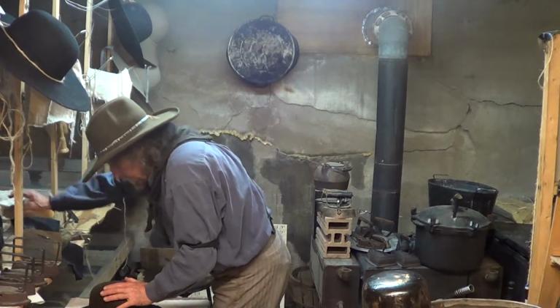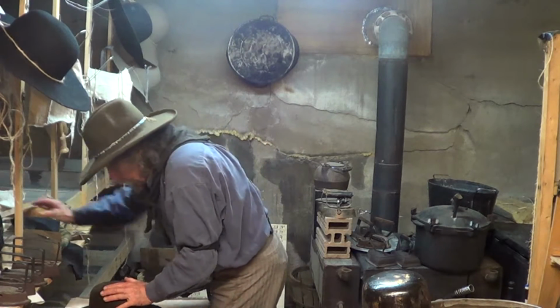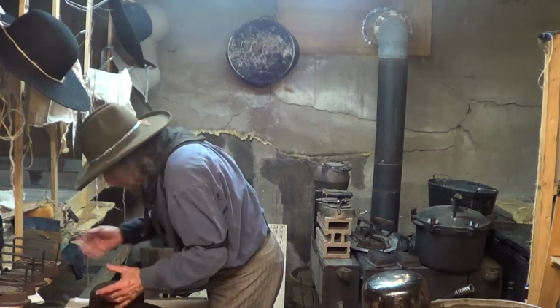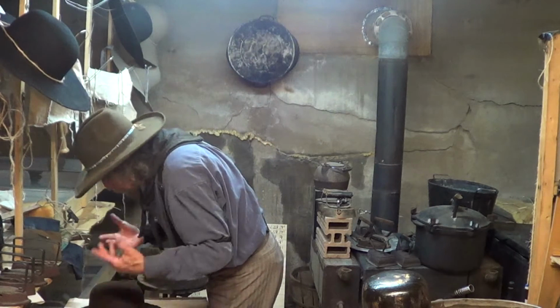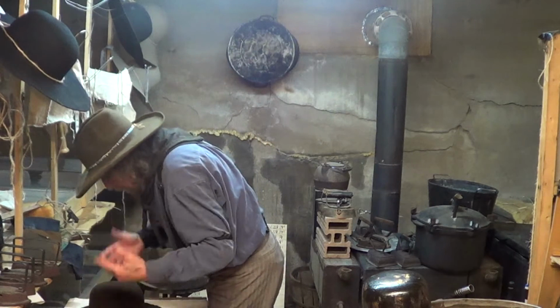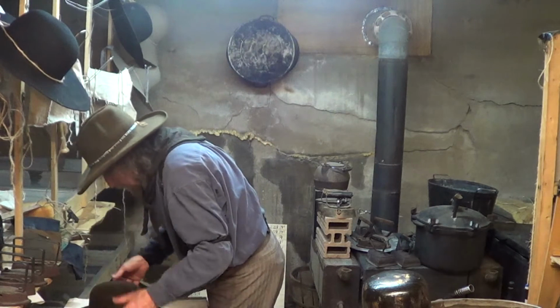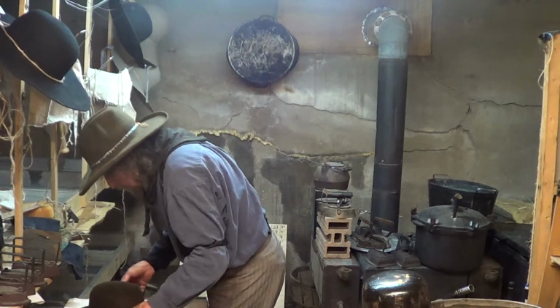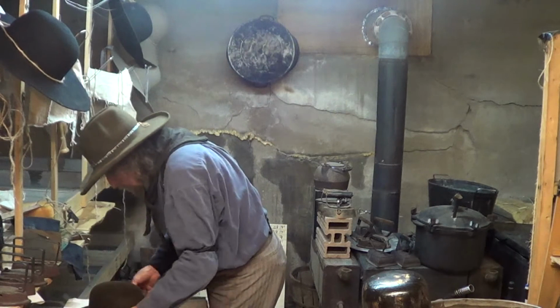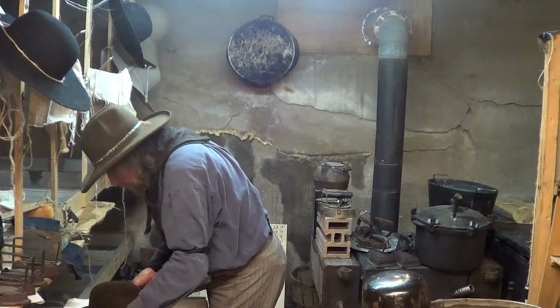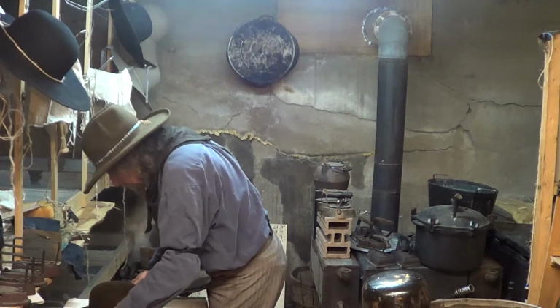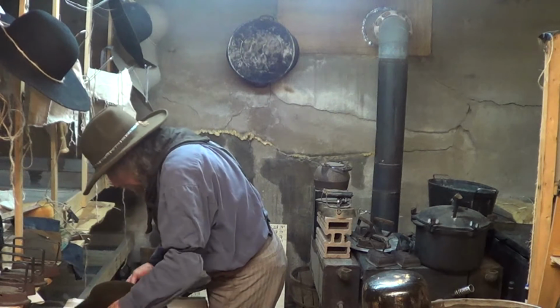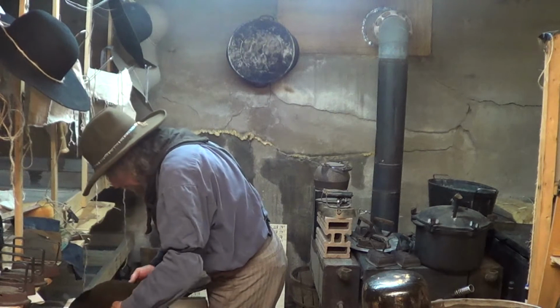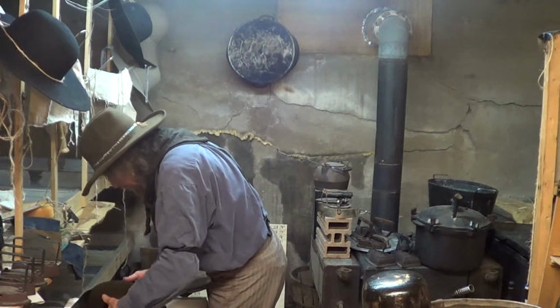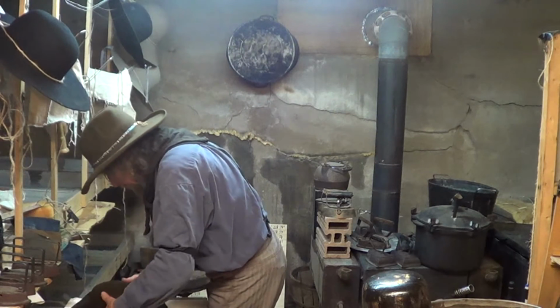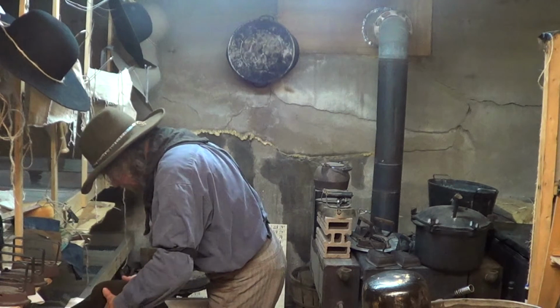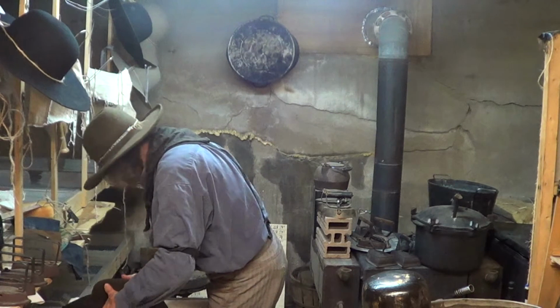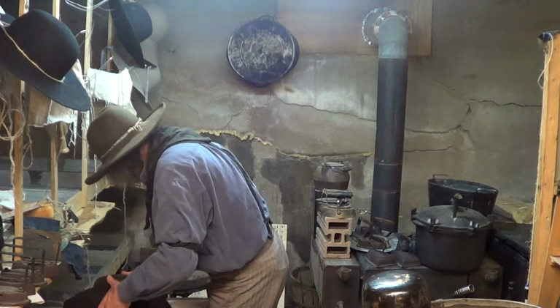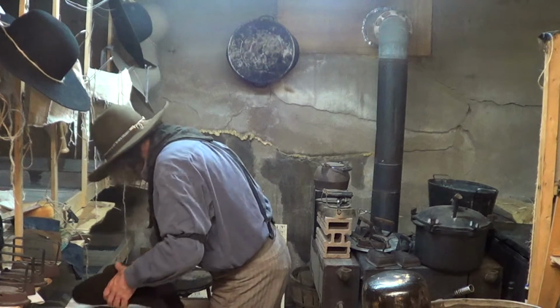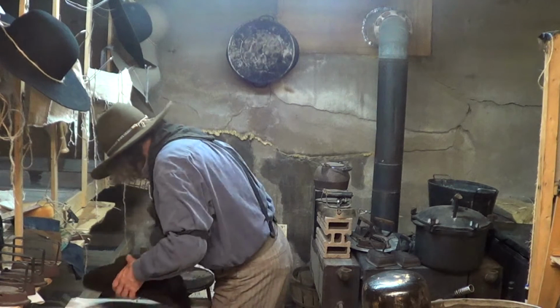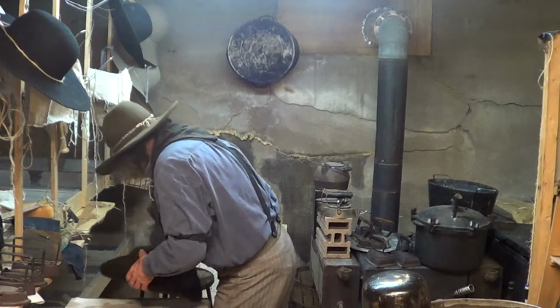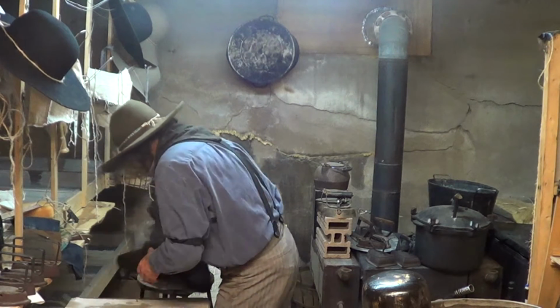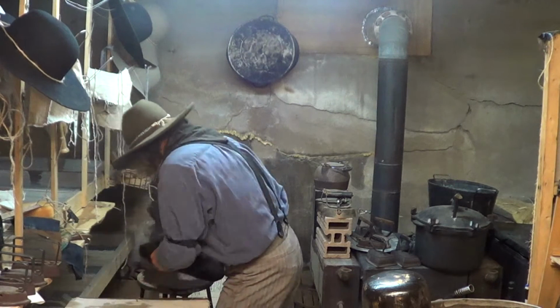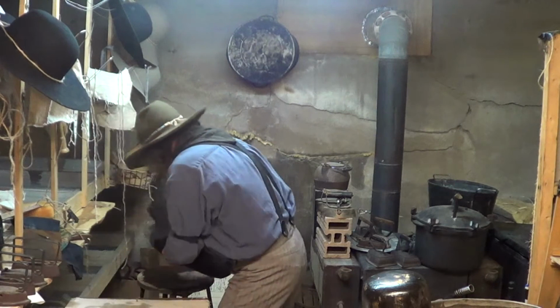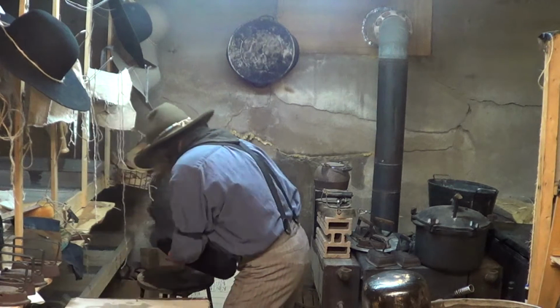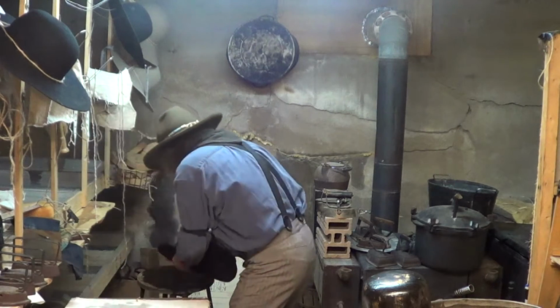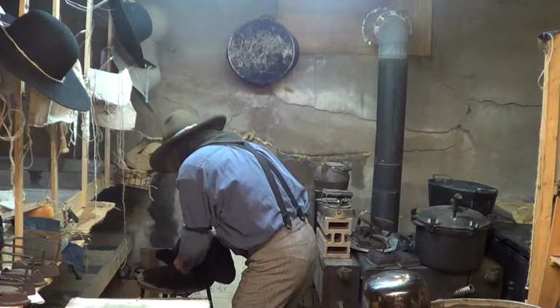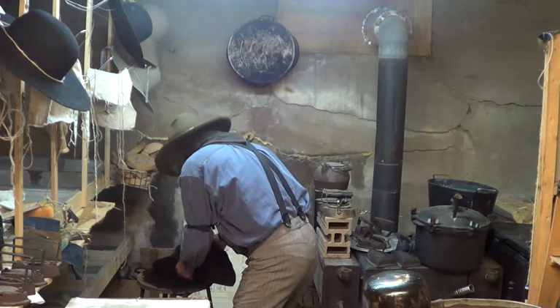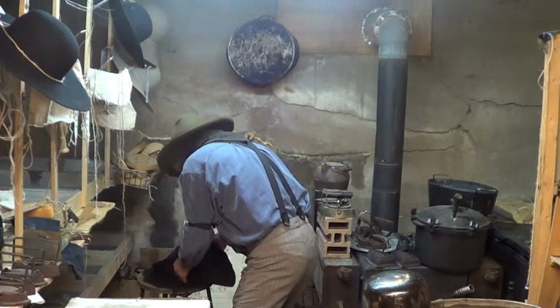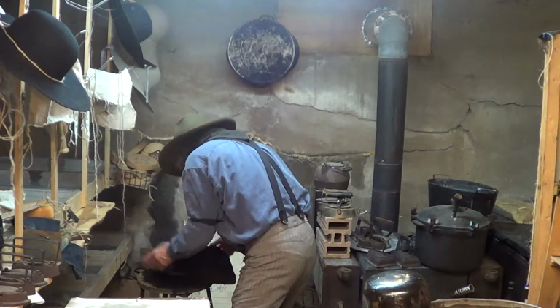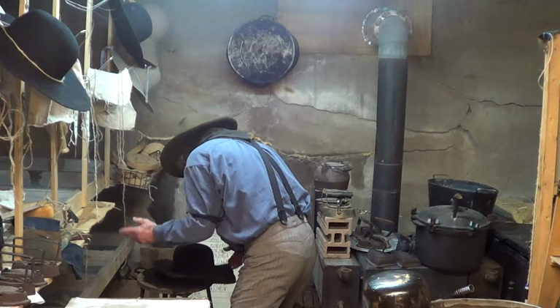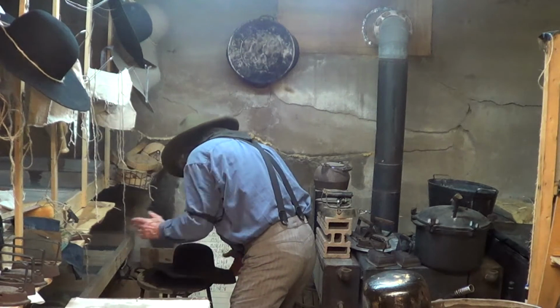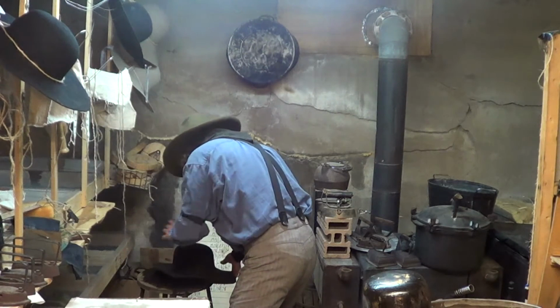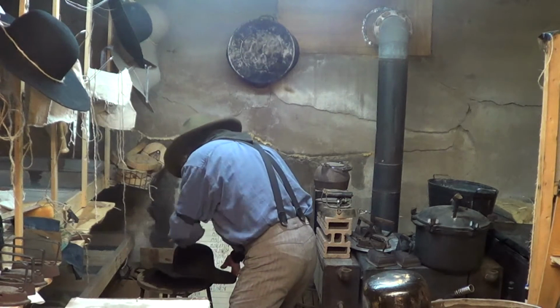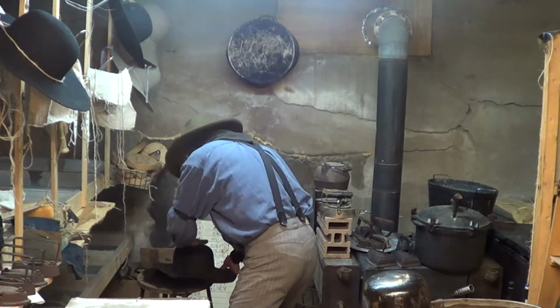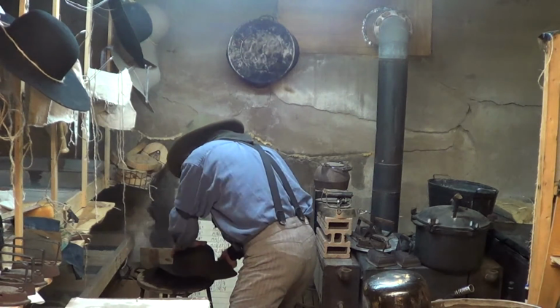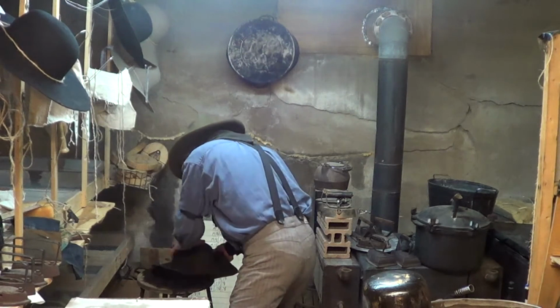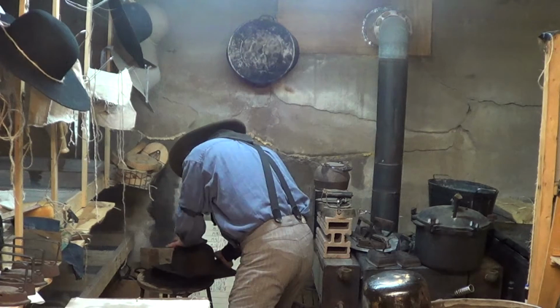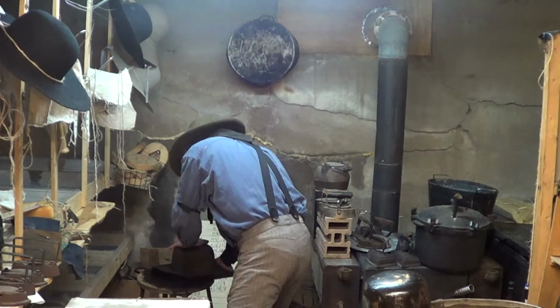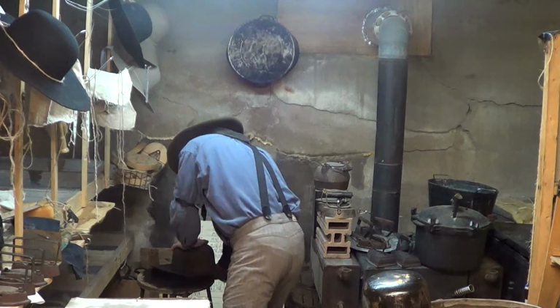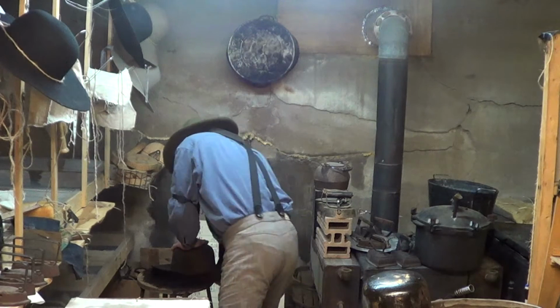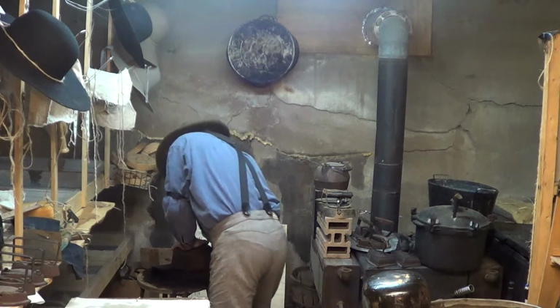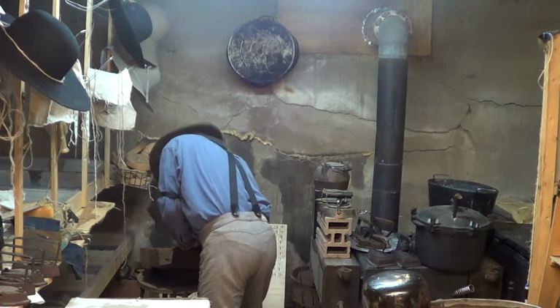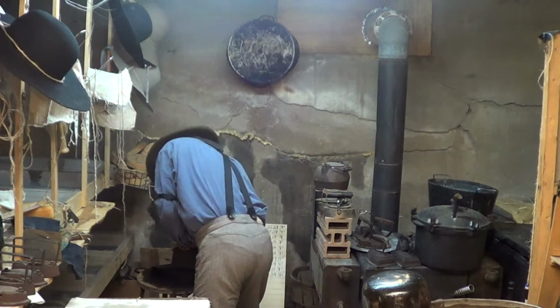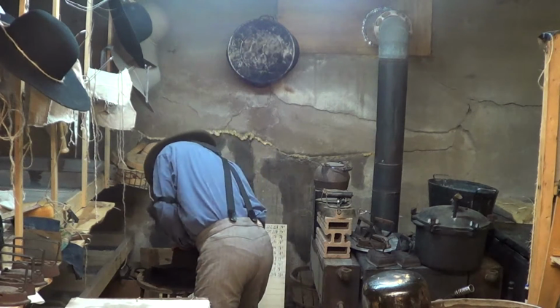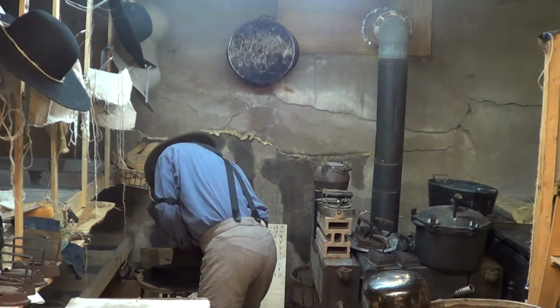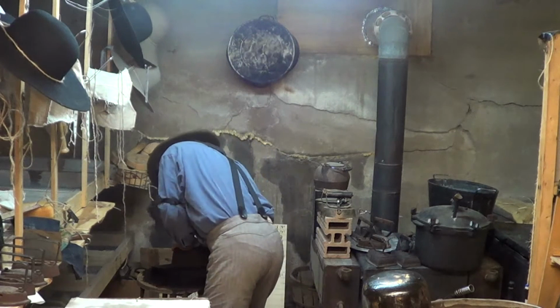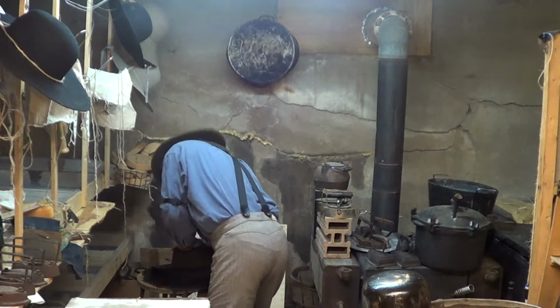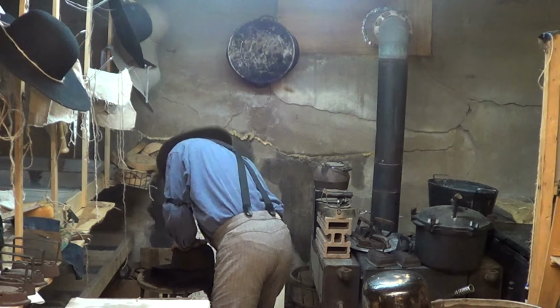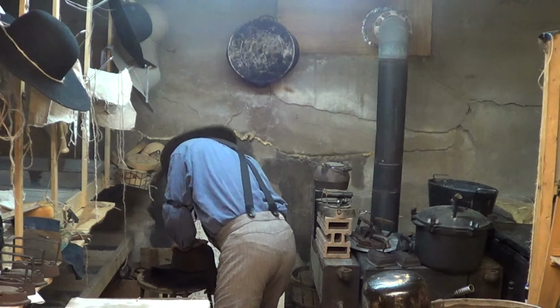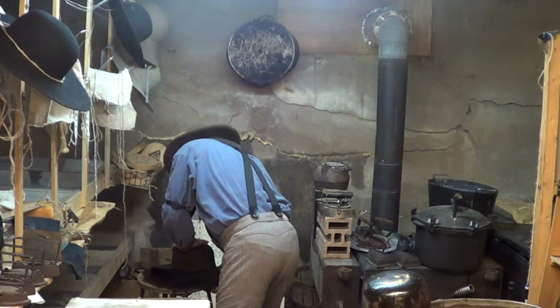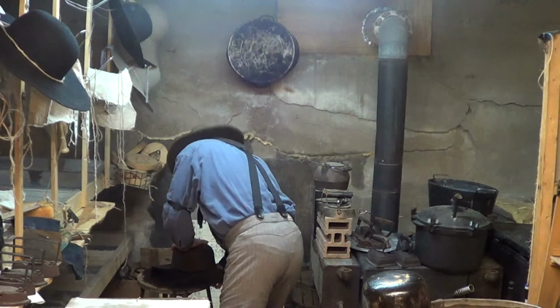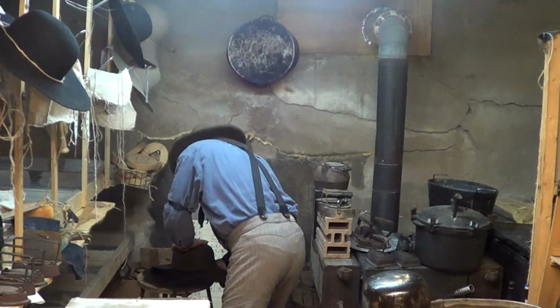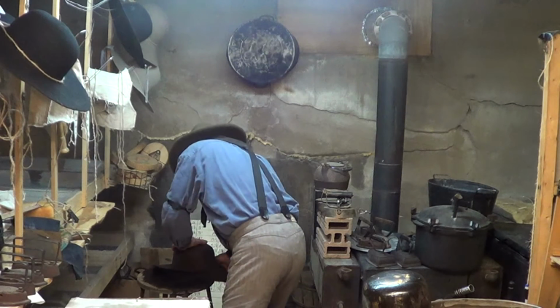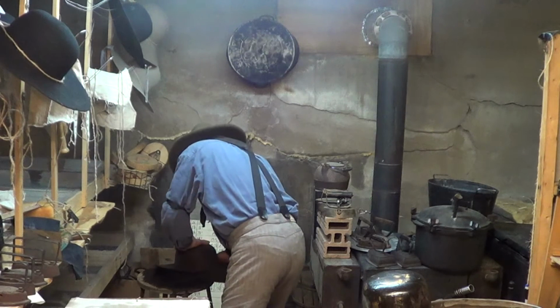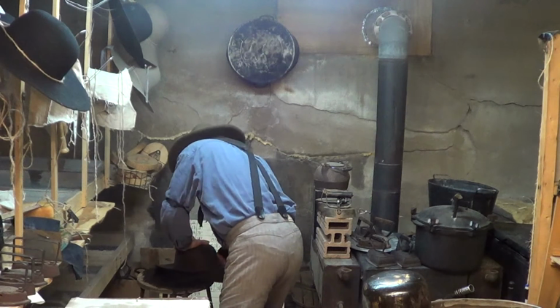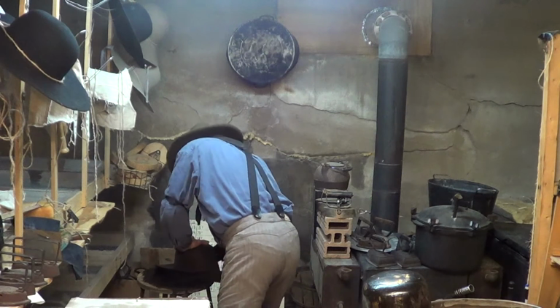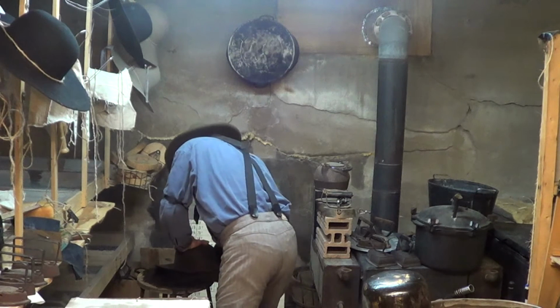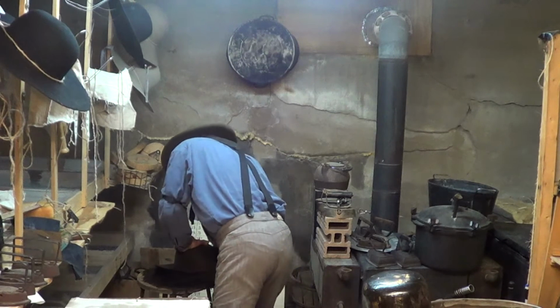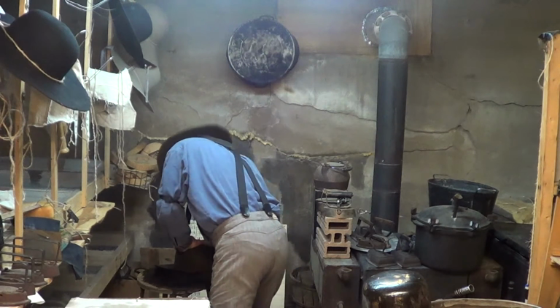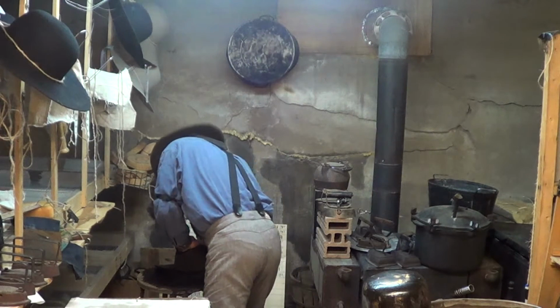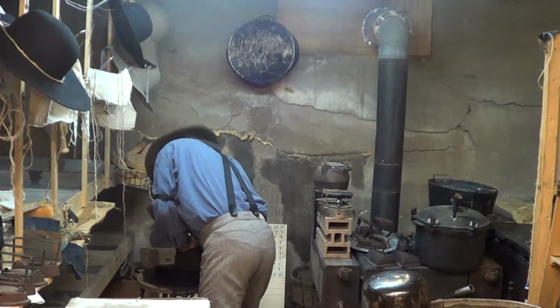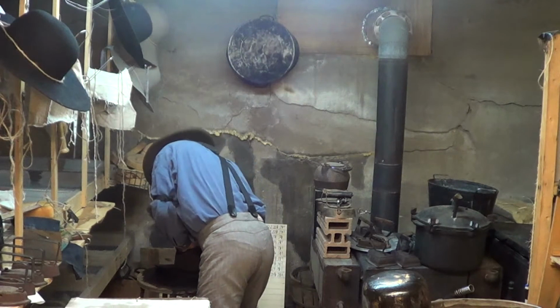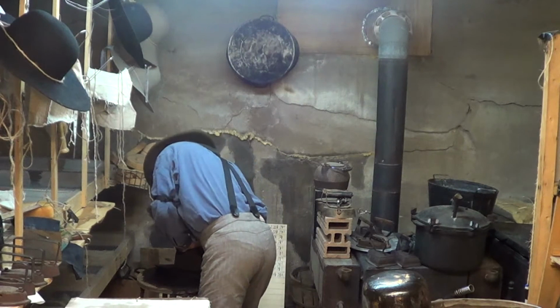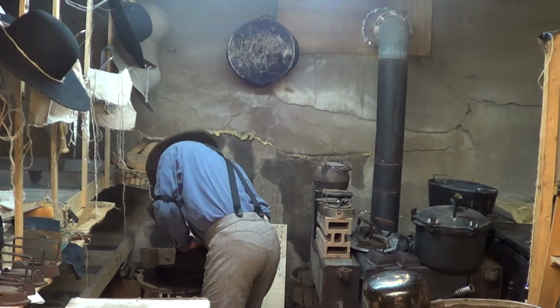What I'm trying to do is get plenty of brim out there, even though it's going to be a derby.